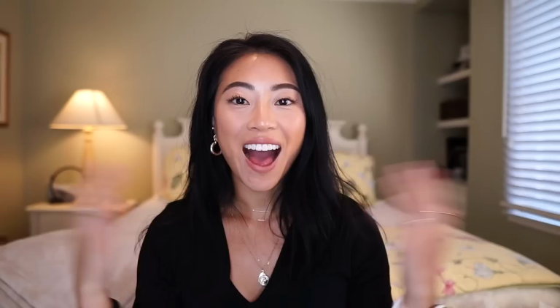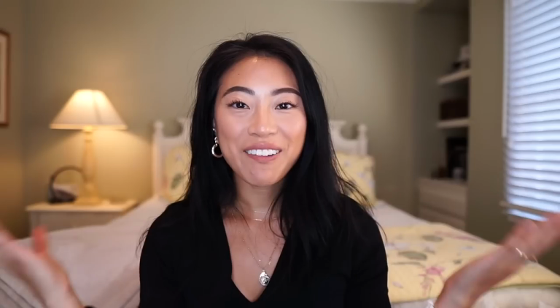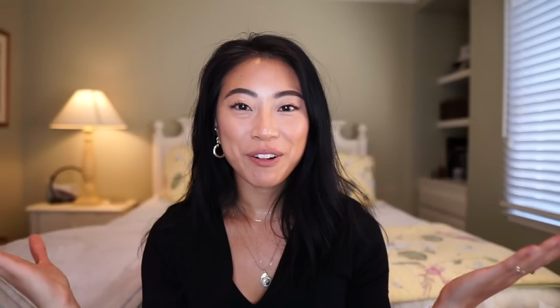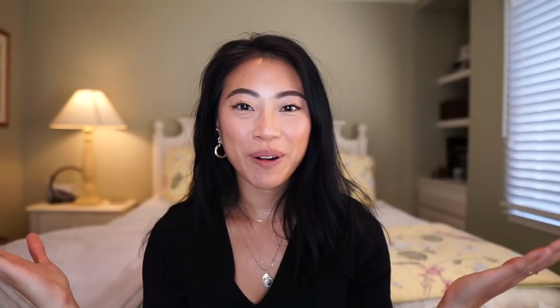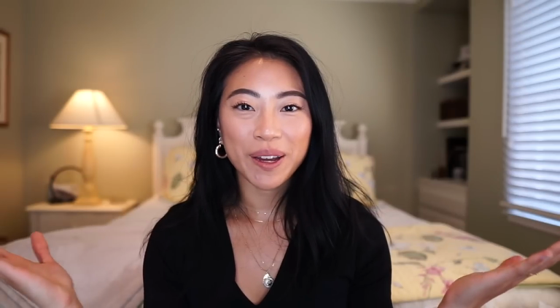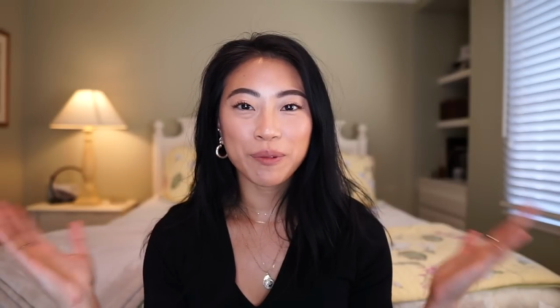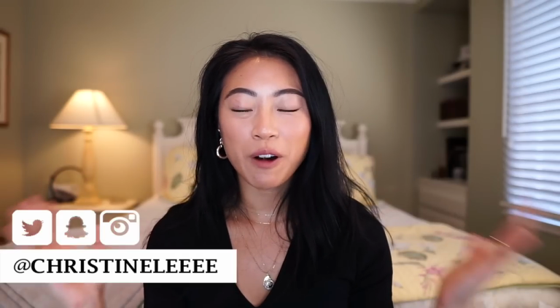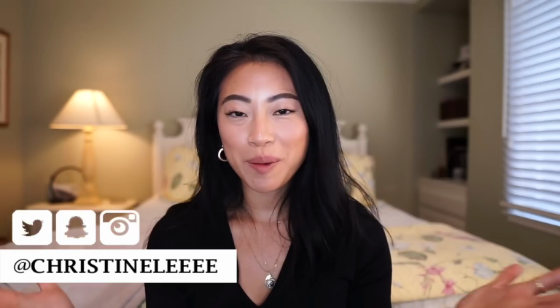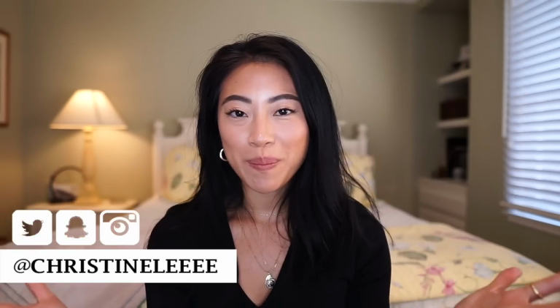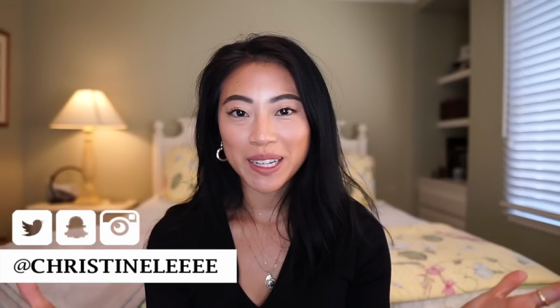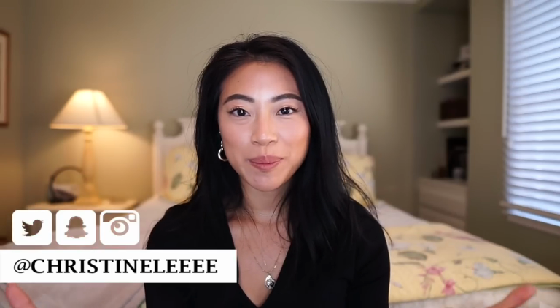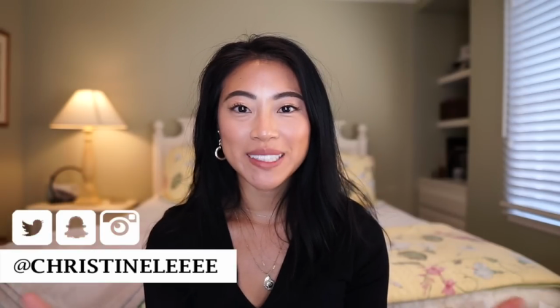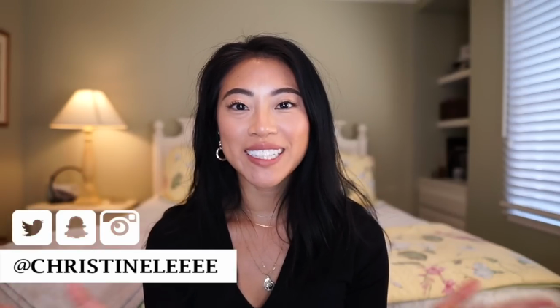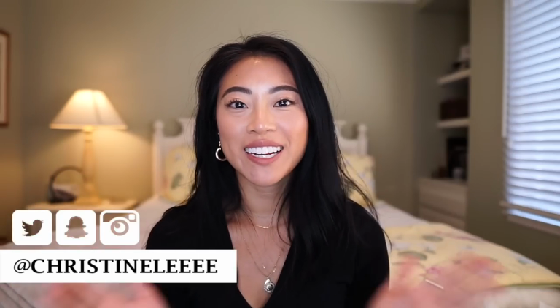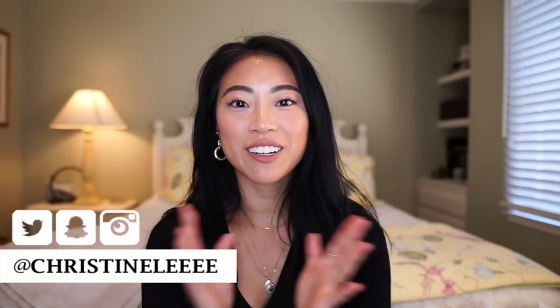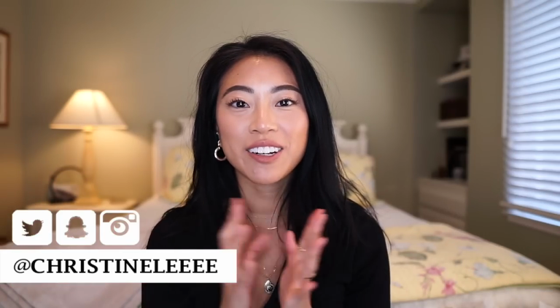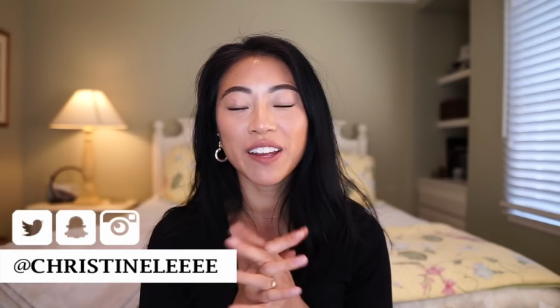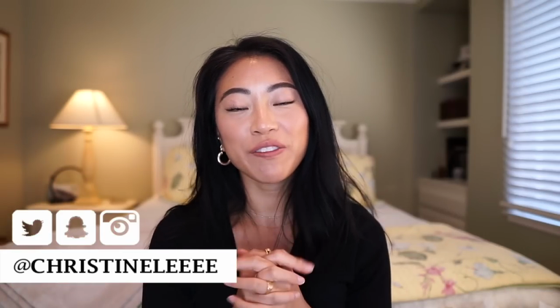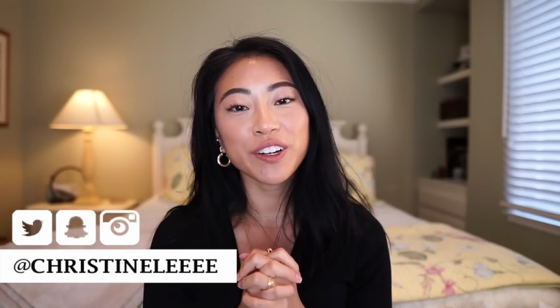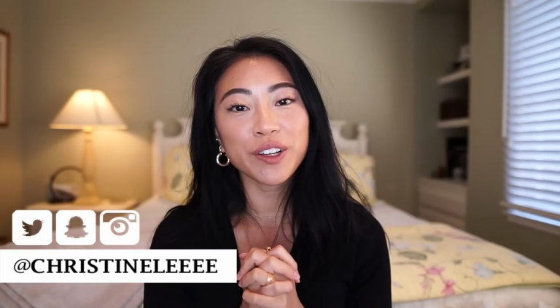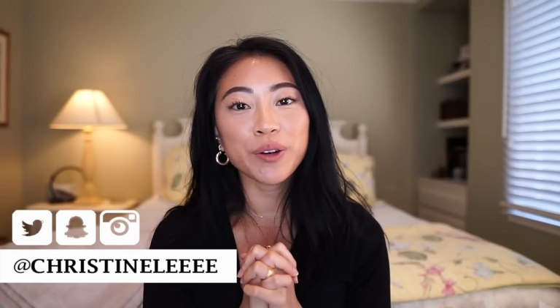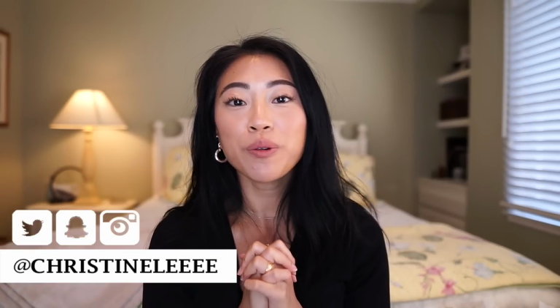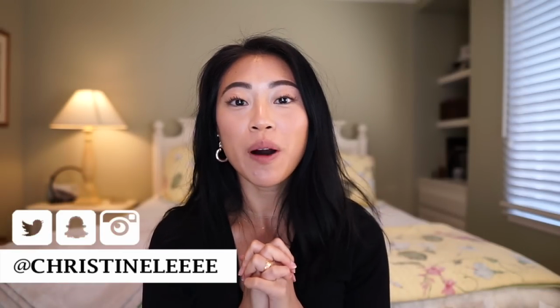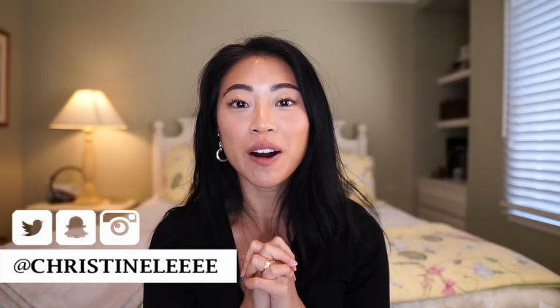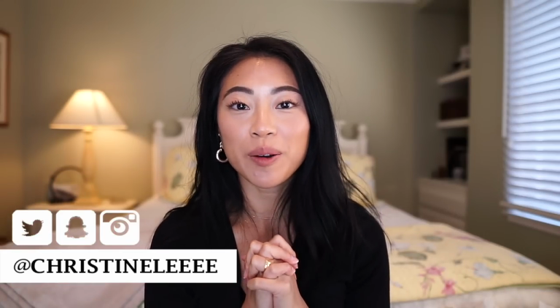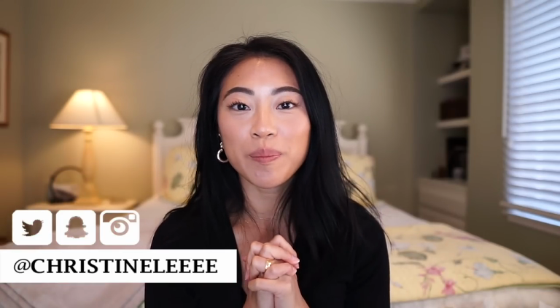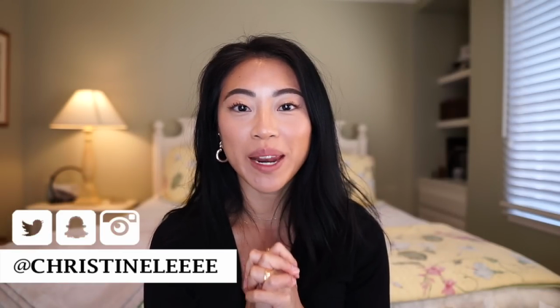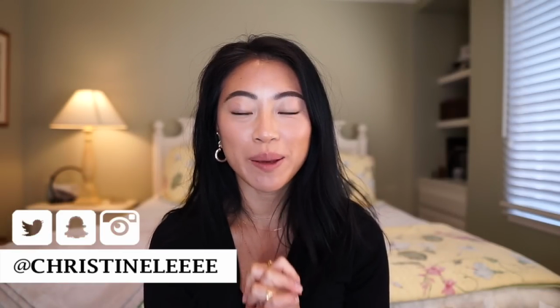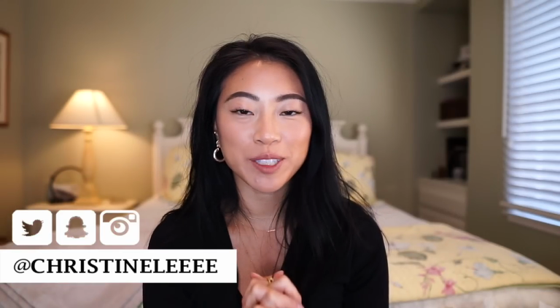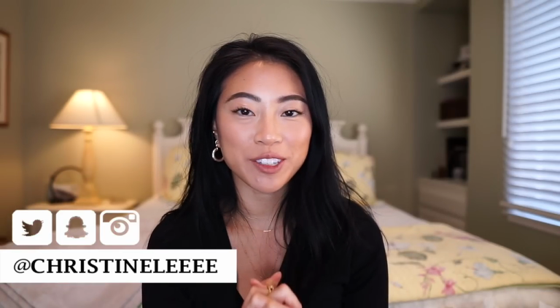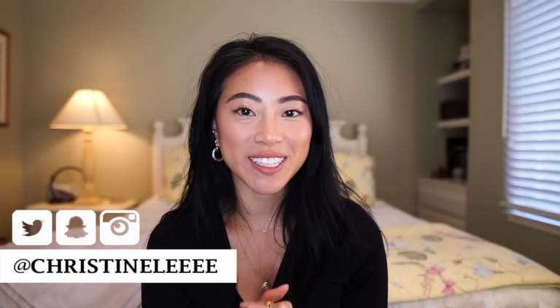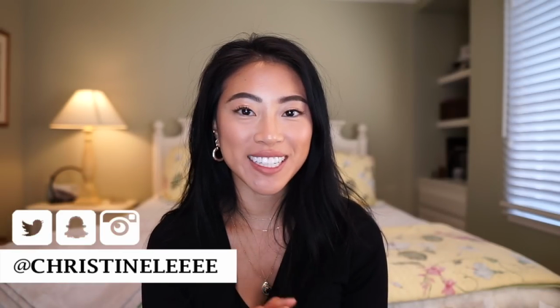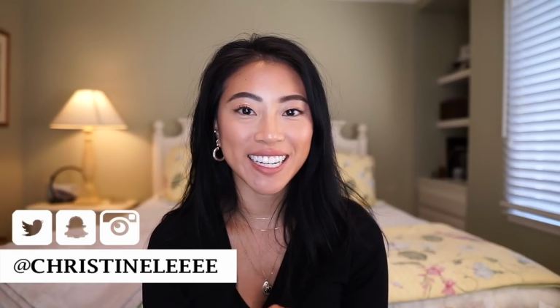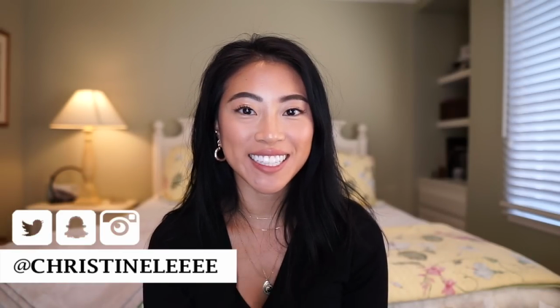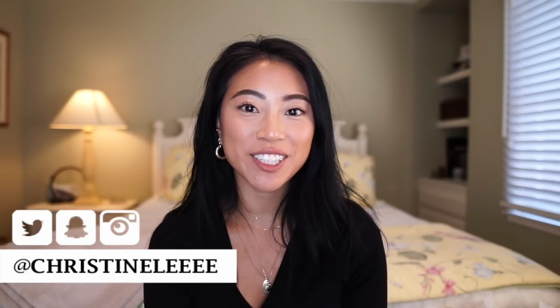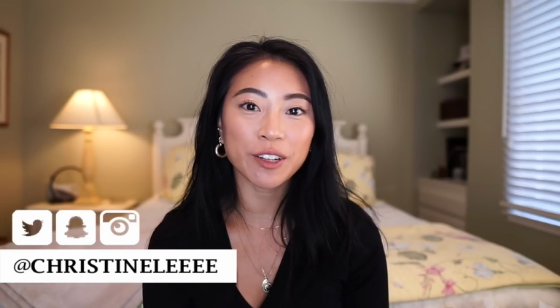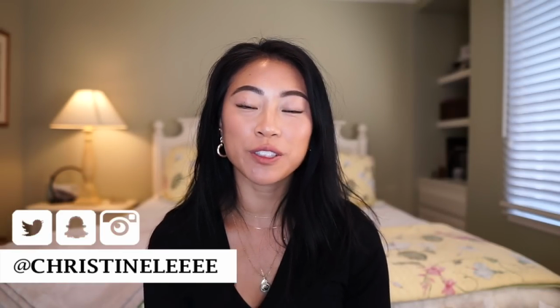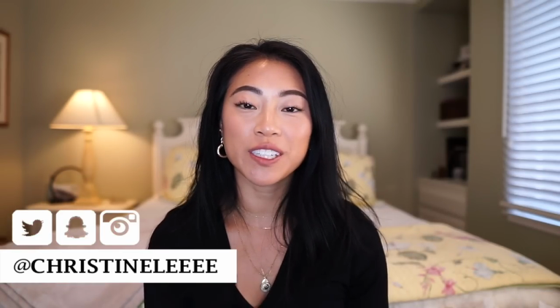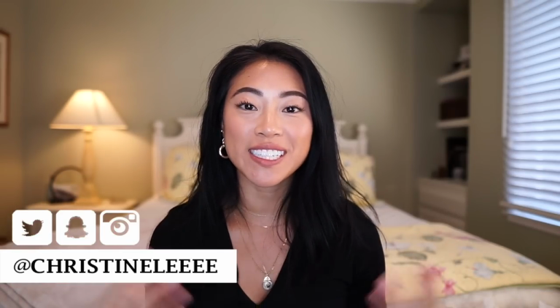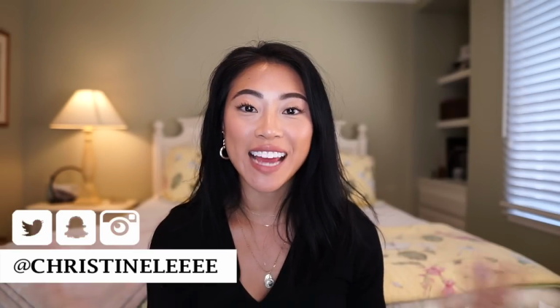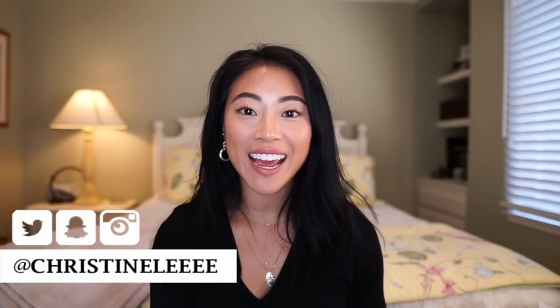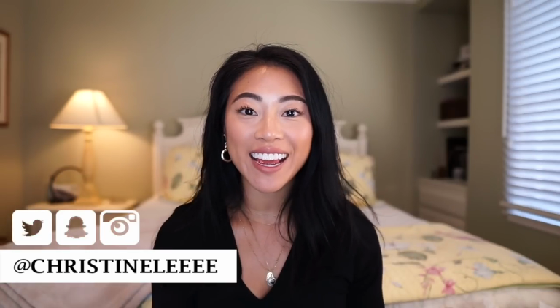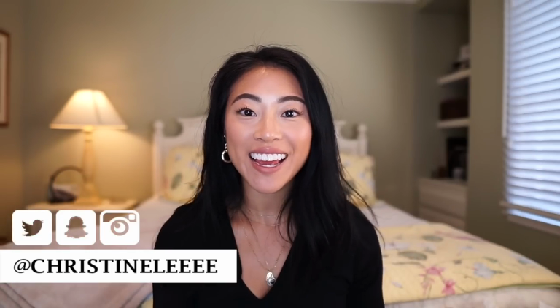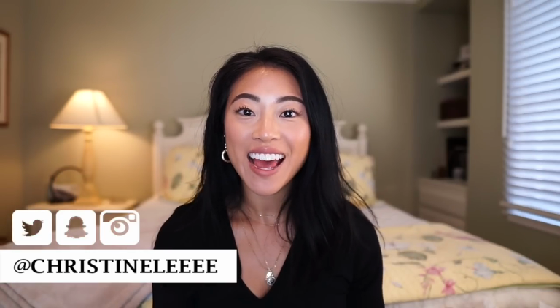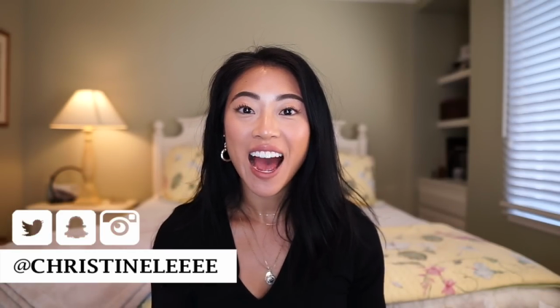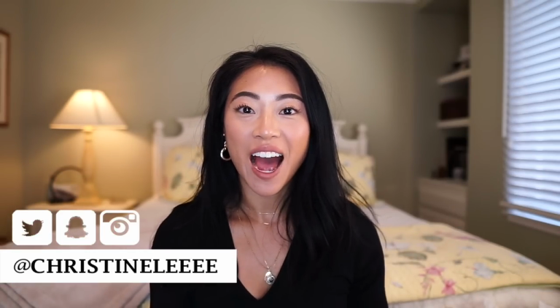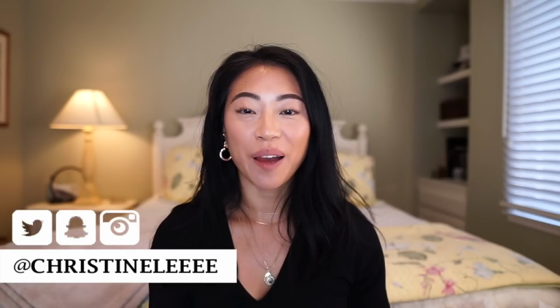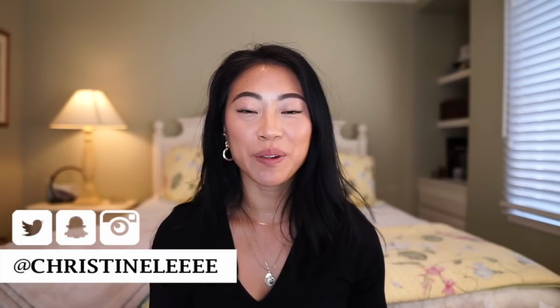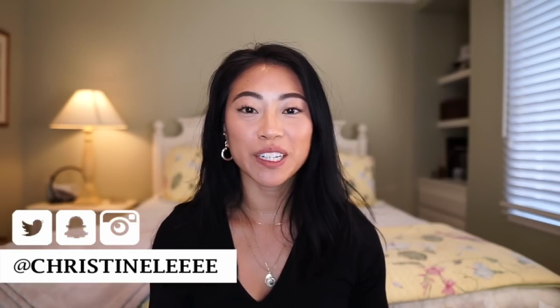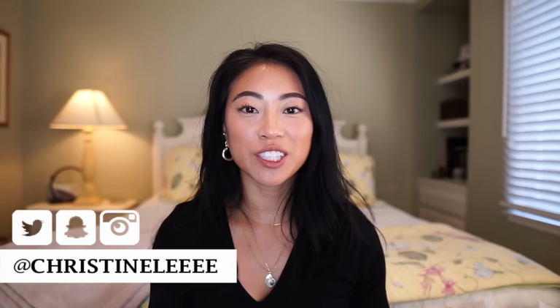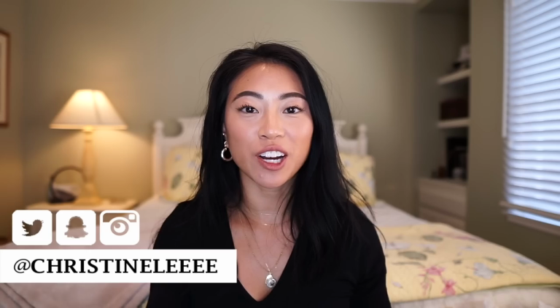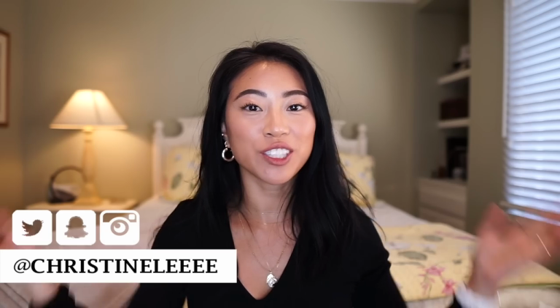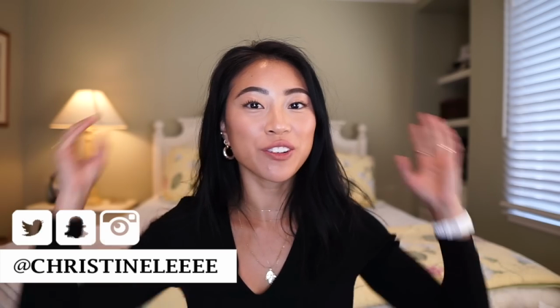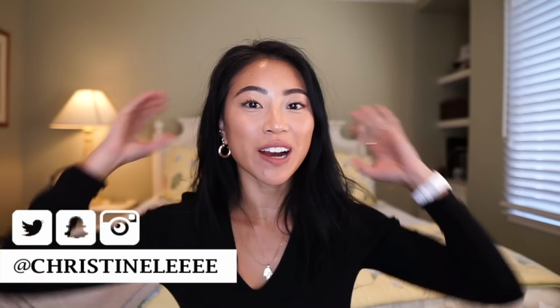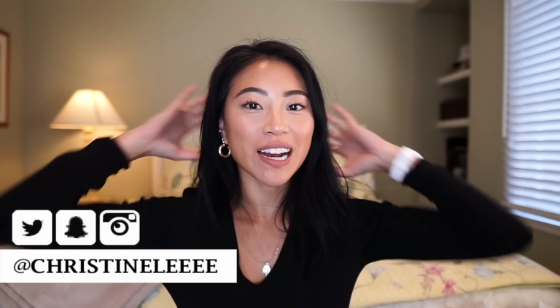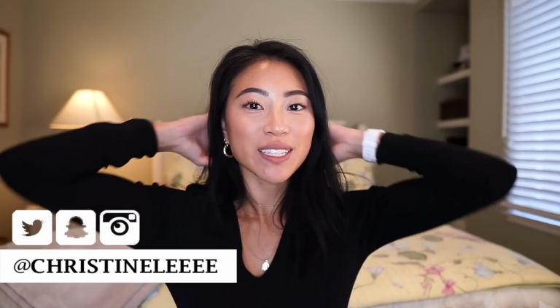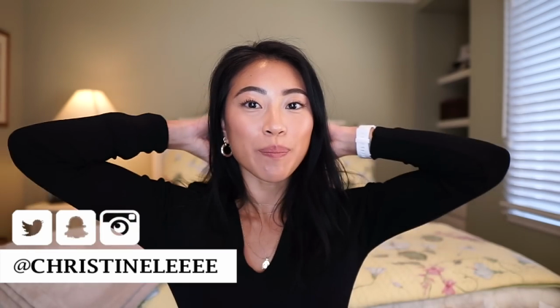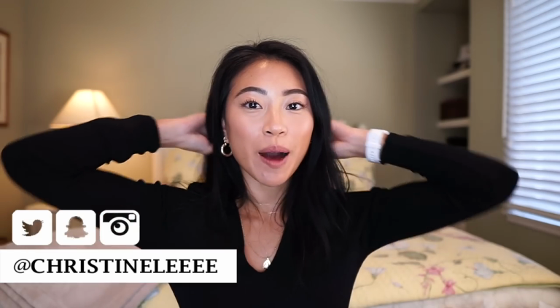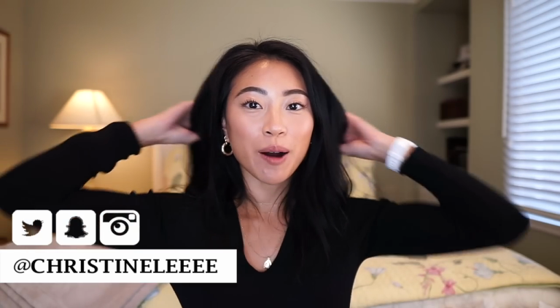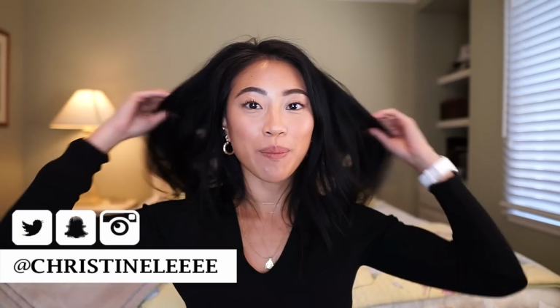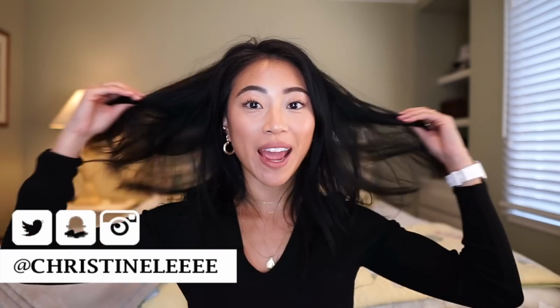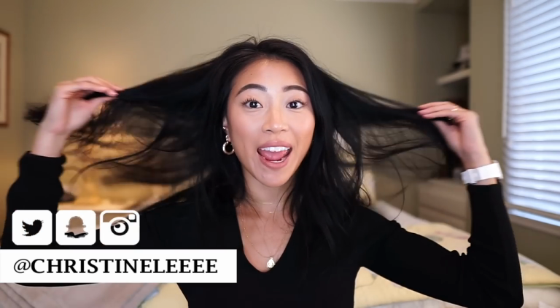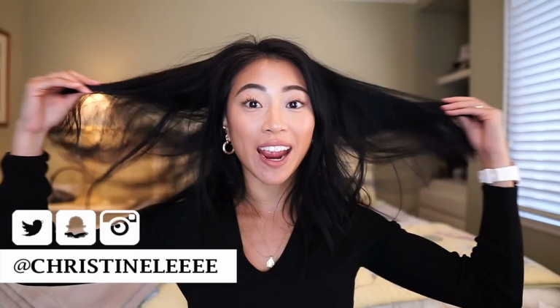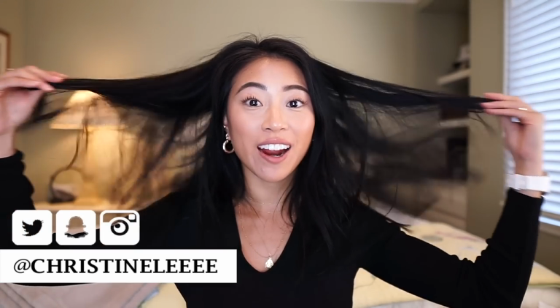Hi everyone! Welcome back to my channel. If you're new, welcome. My name is Christine. So today, I'm going to talk to you guys about my hair.